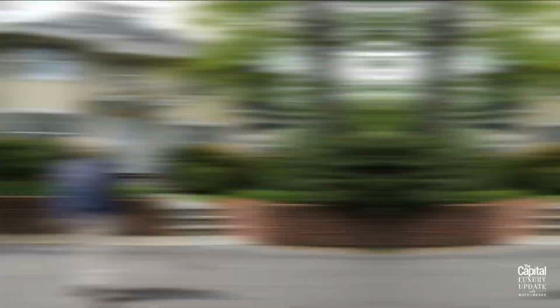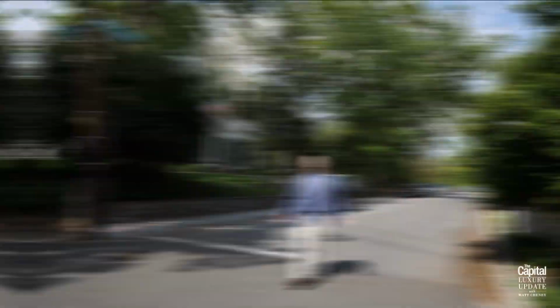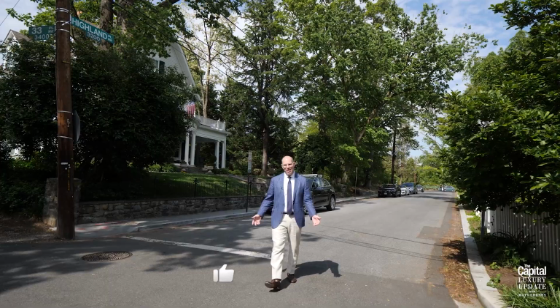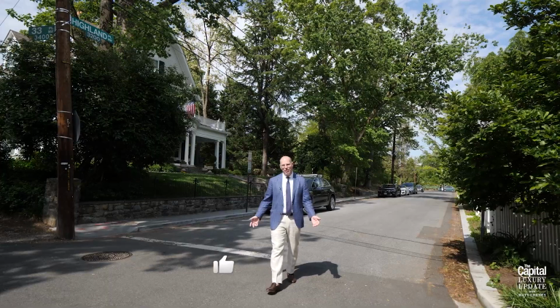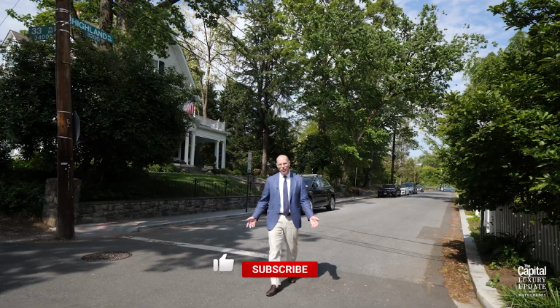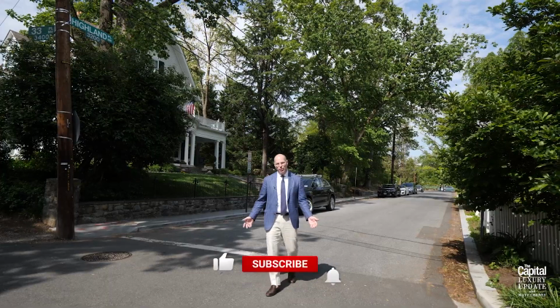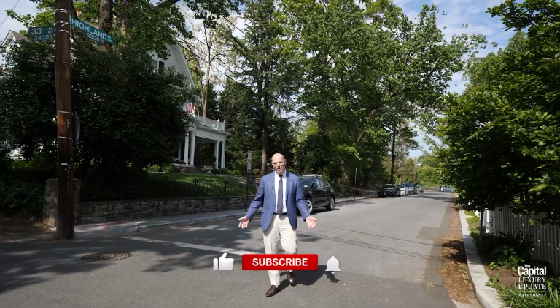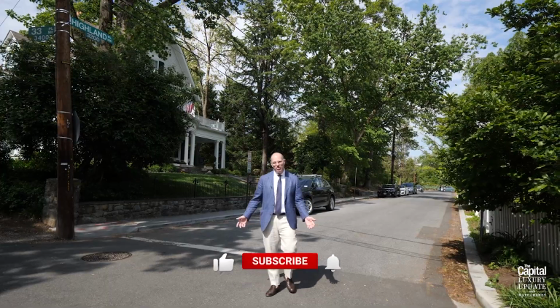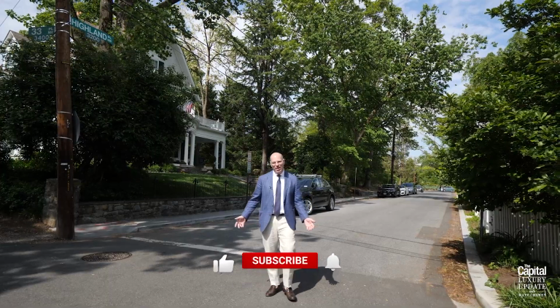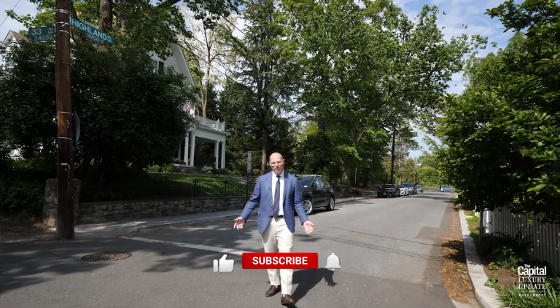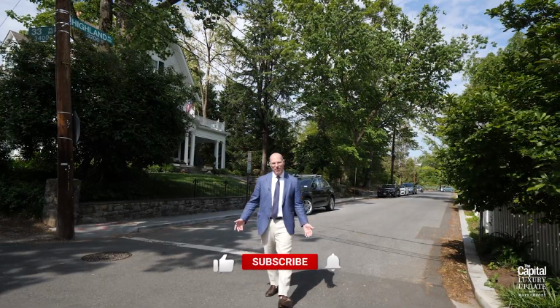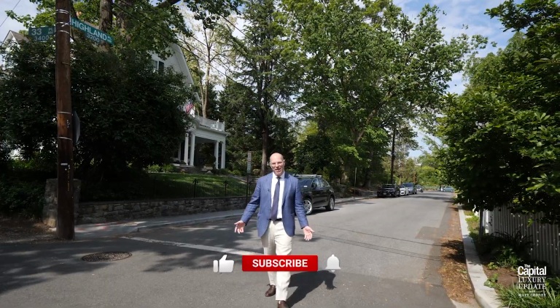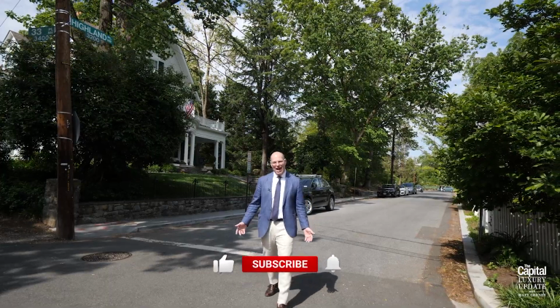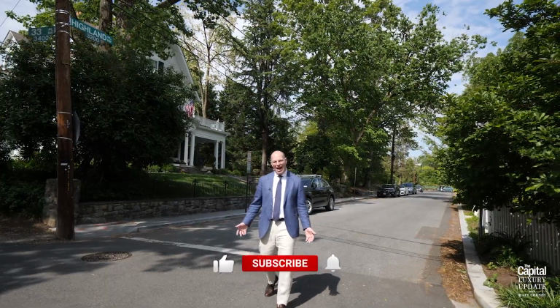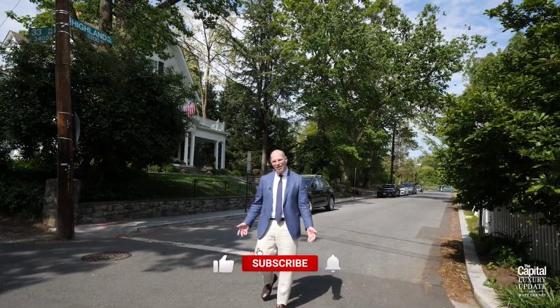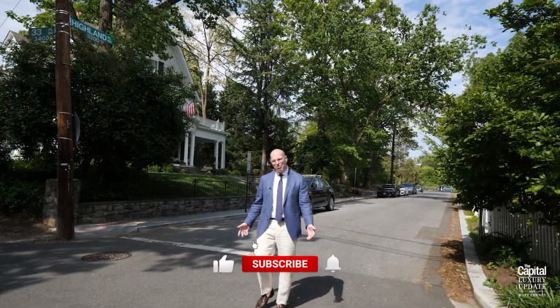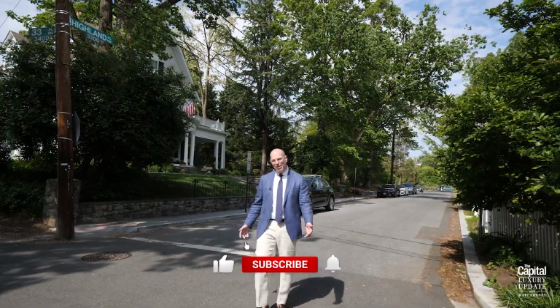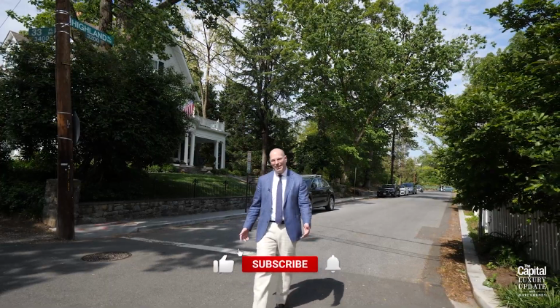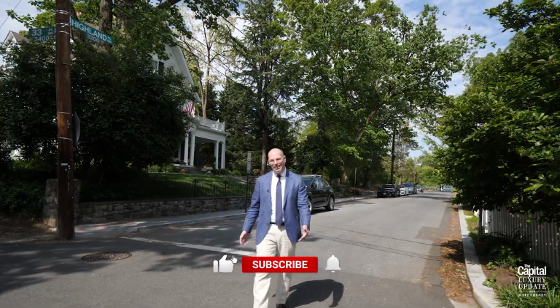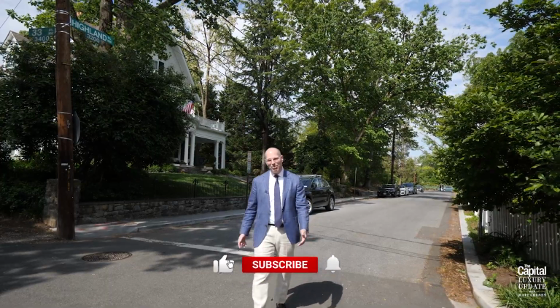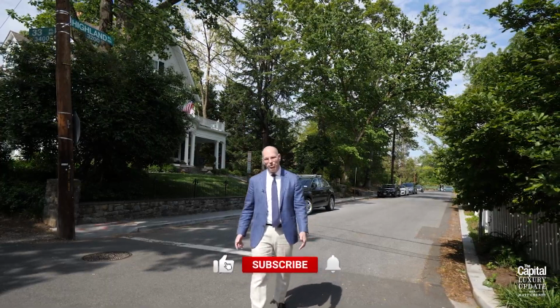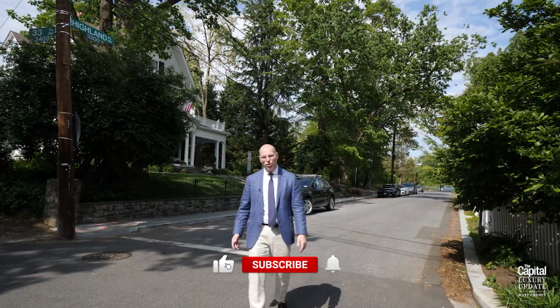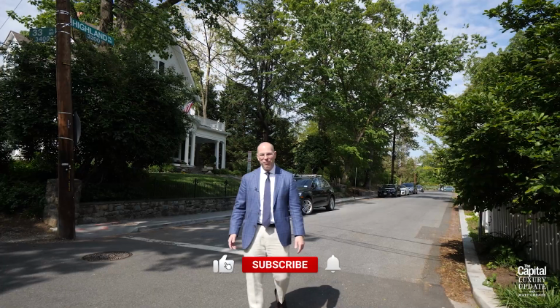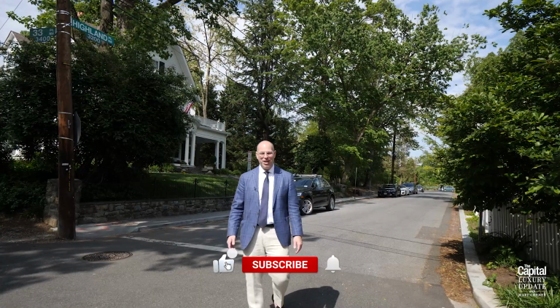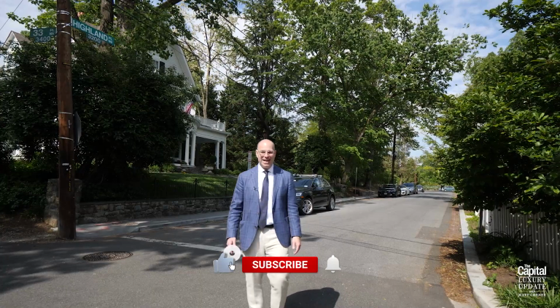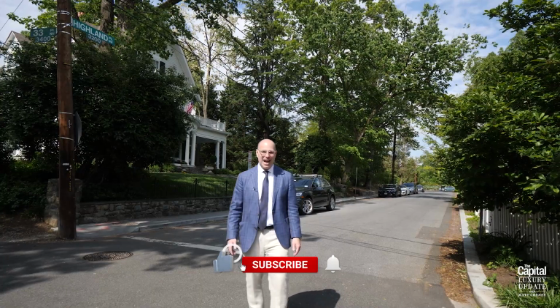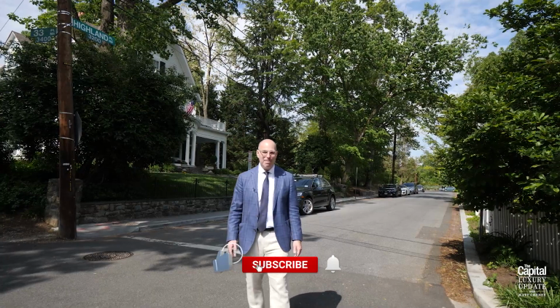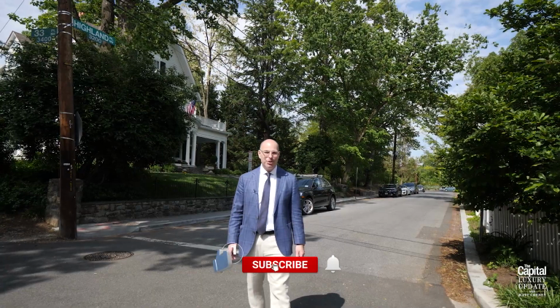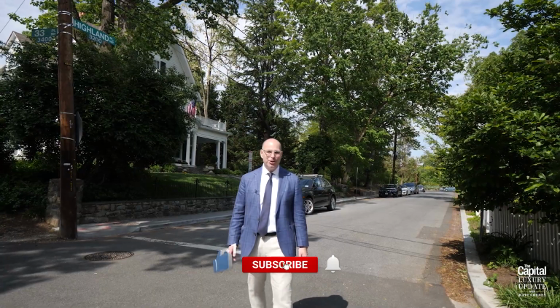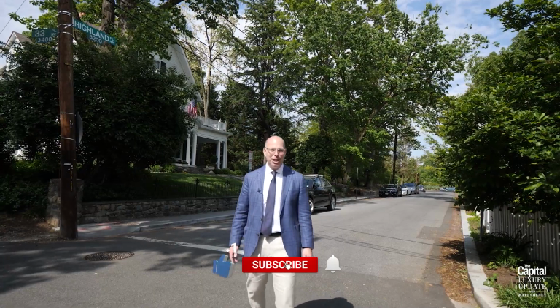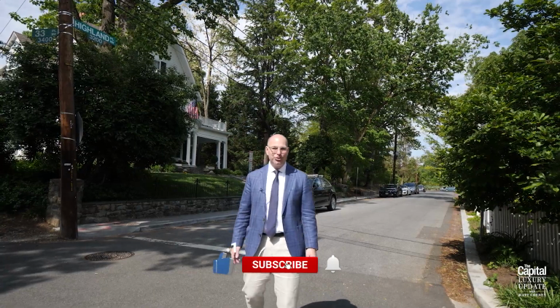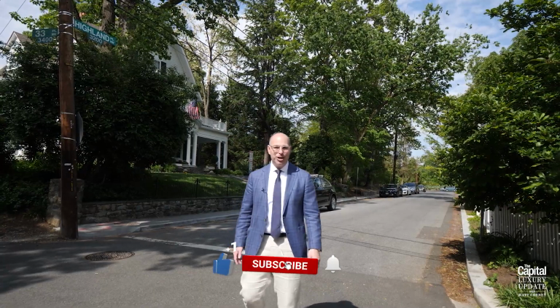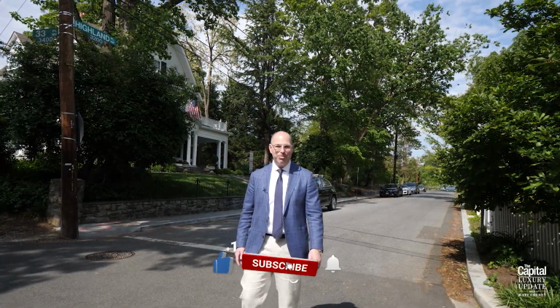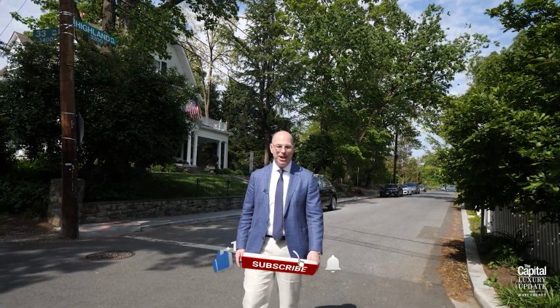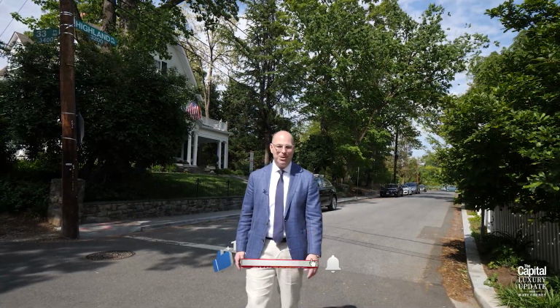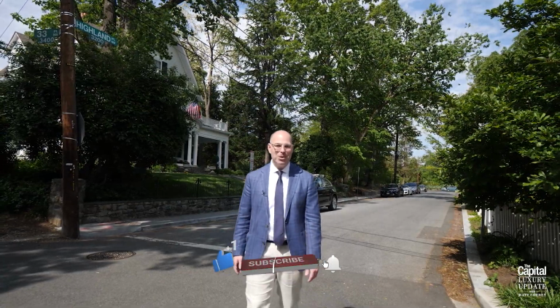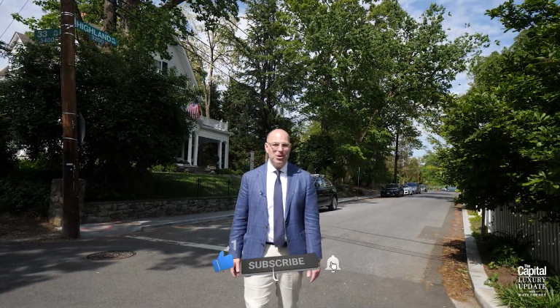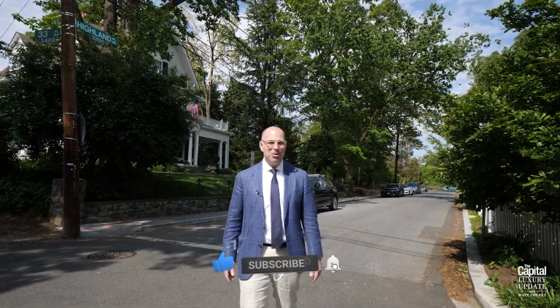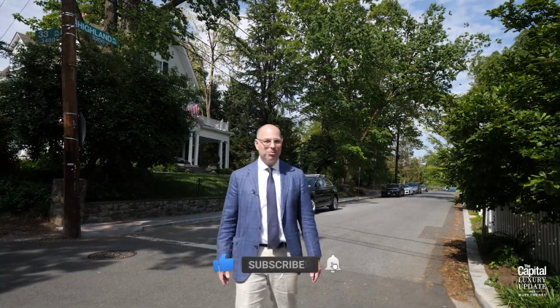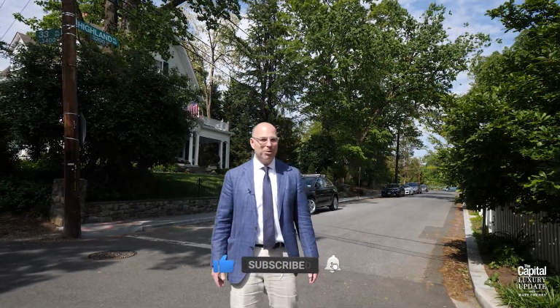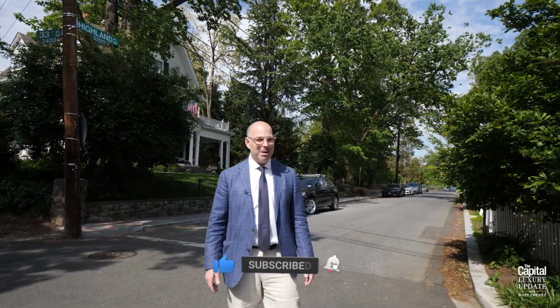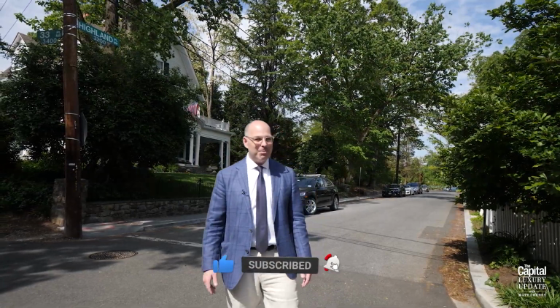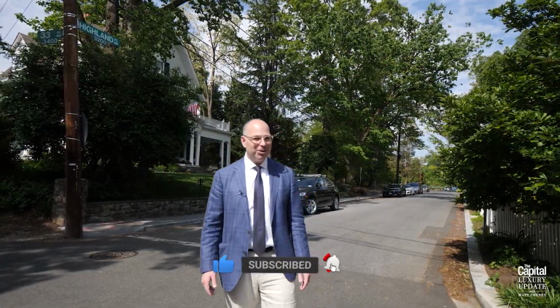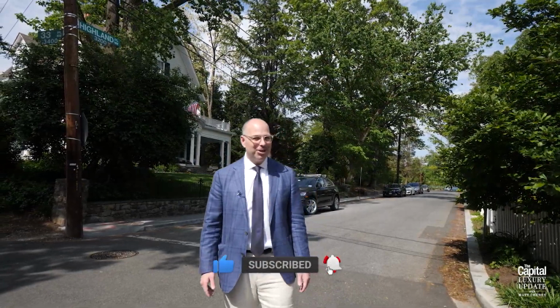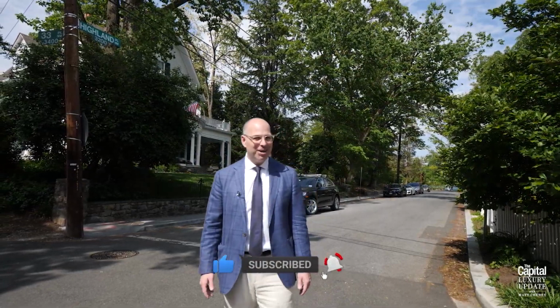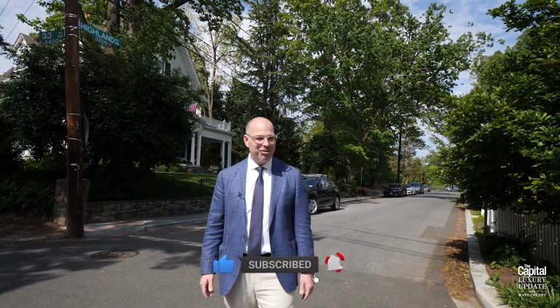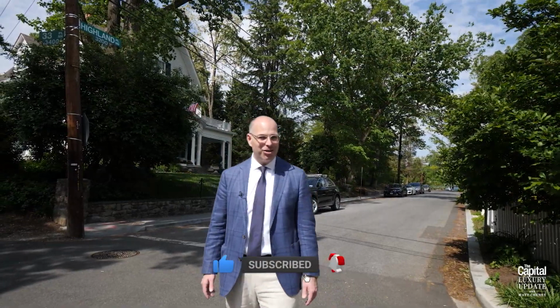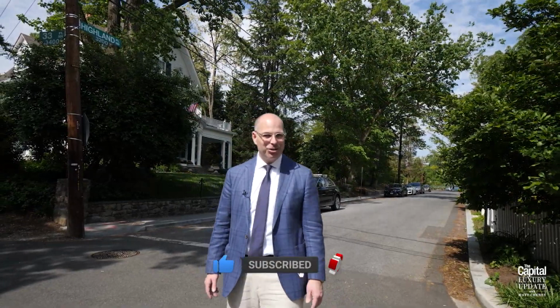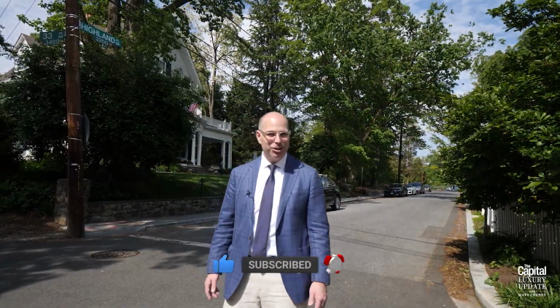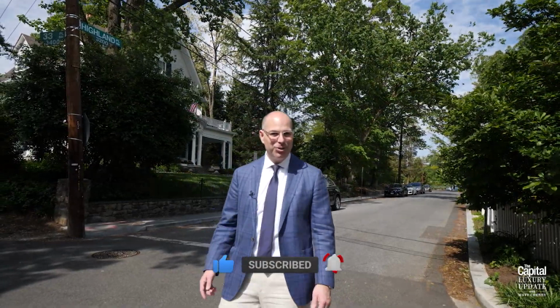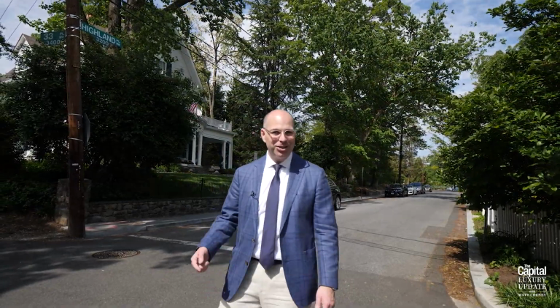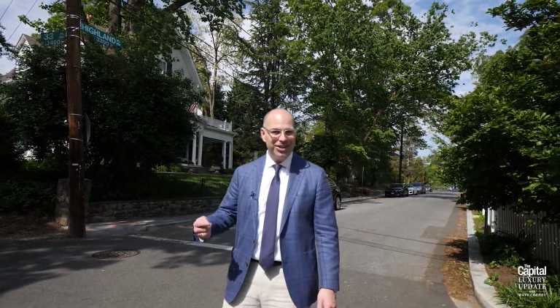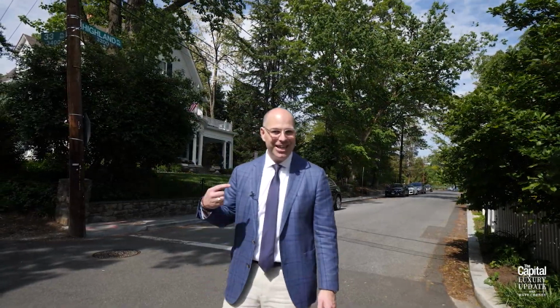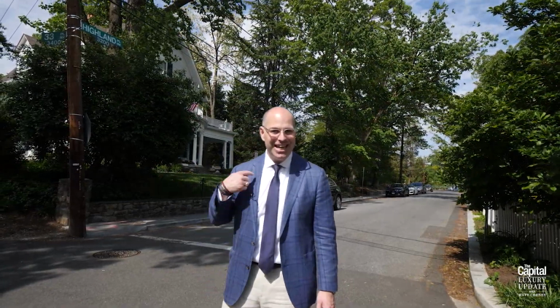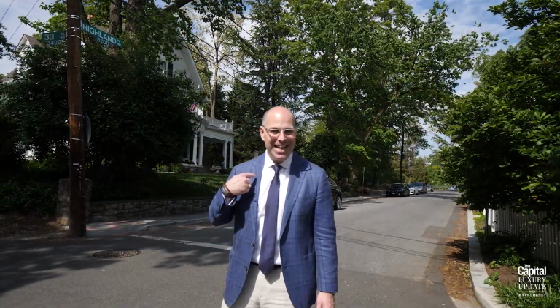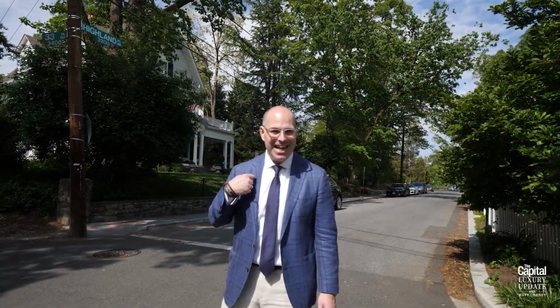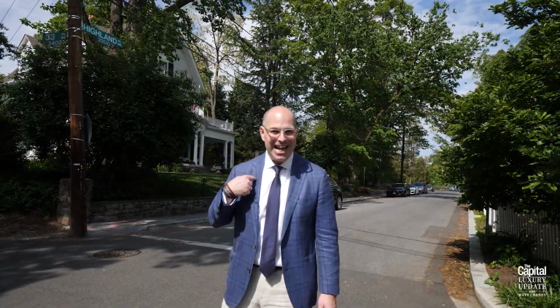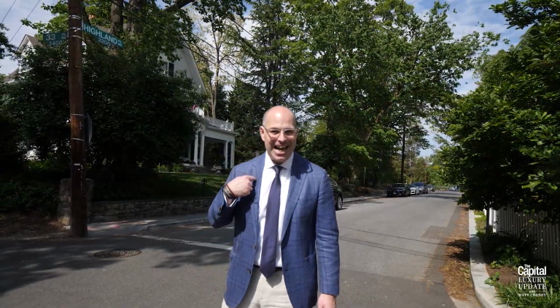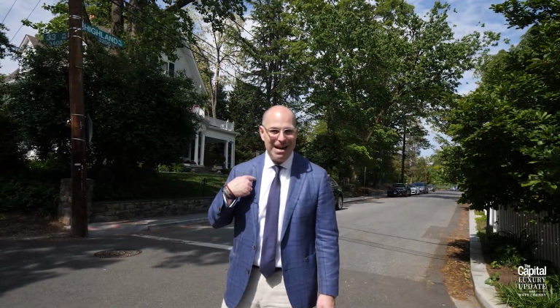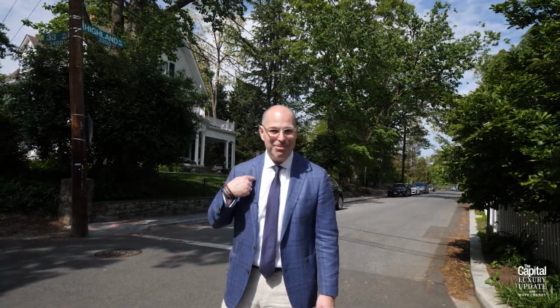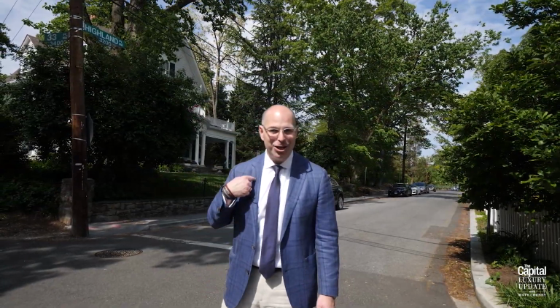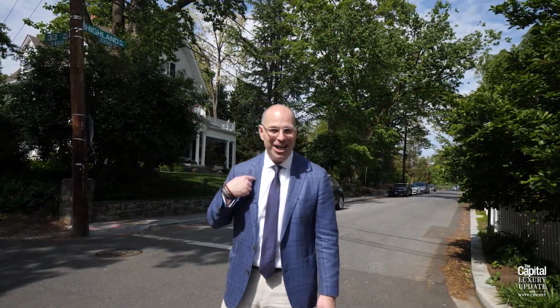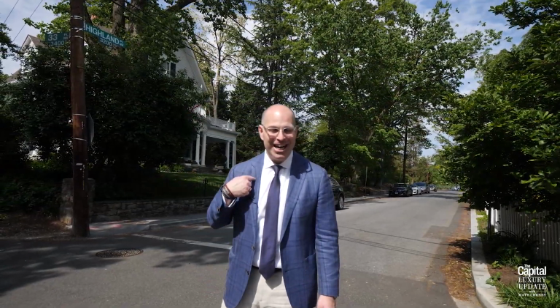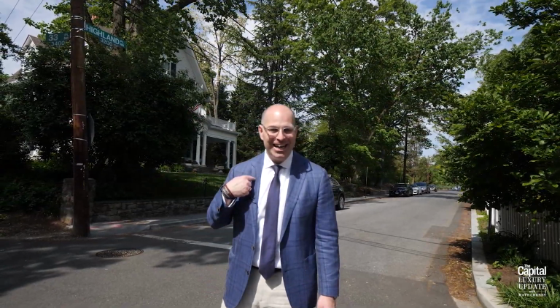Thank you for joining us today for the Highland Place episode of the Capital Luxury Update. Remember, it's Luxury Real Estate — I'm your guy.